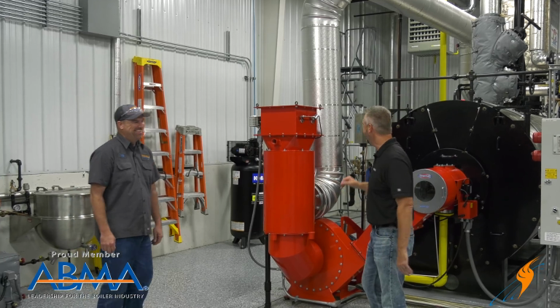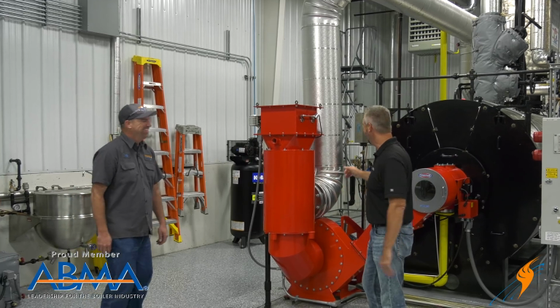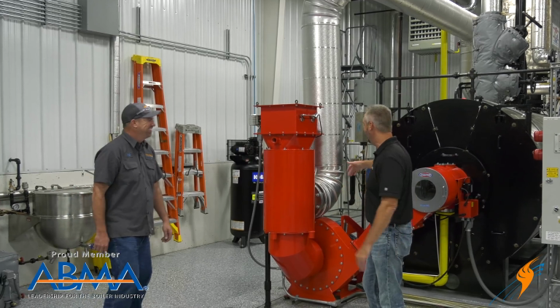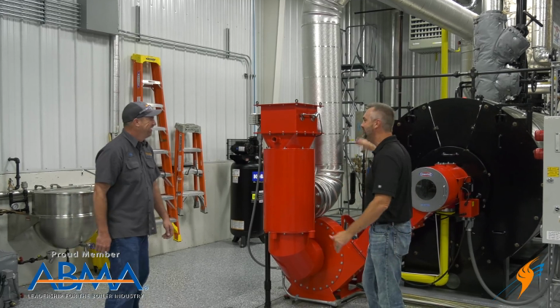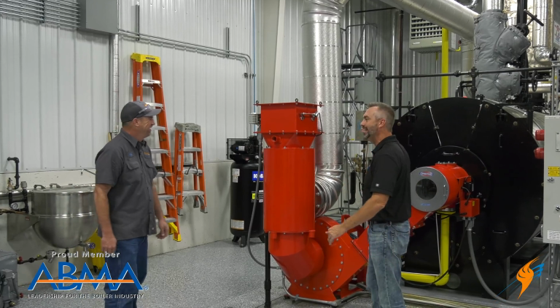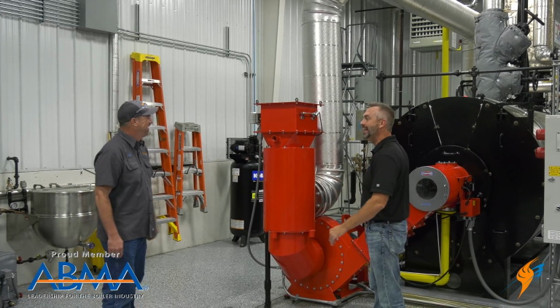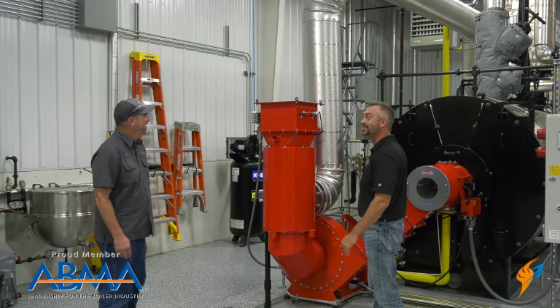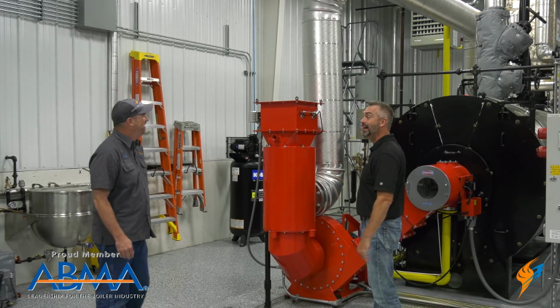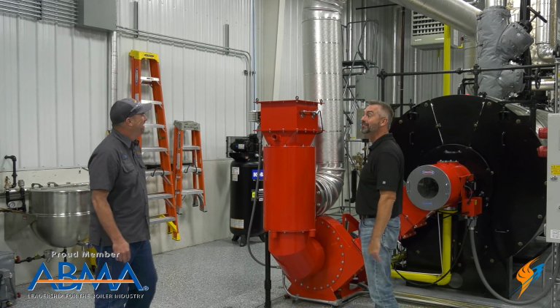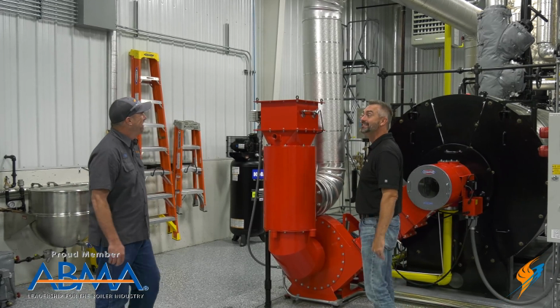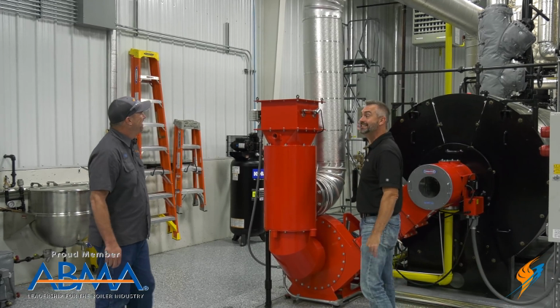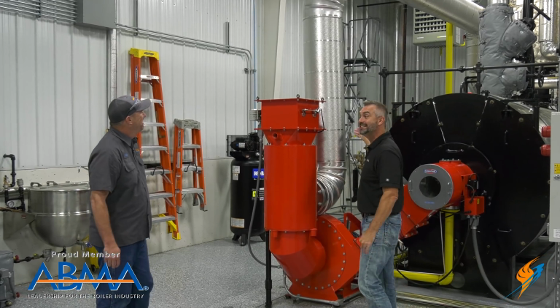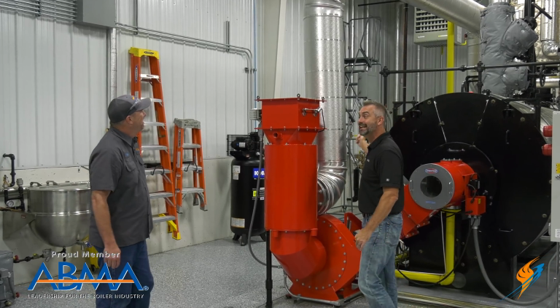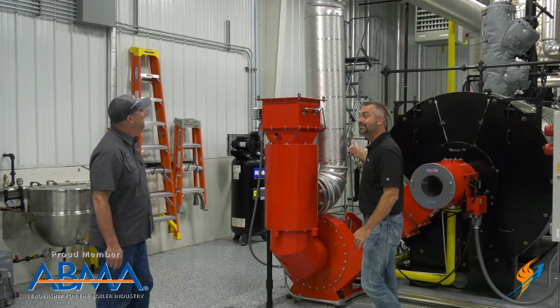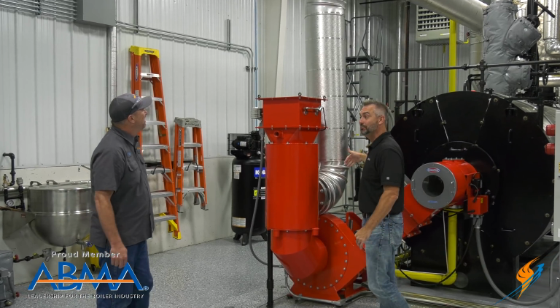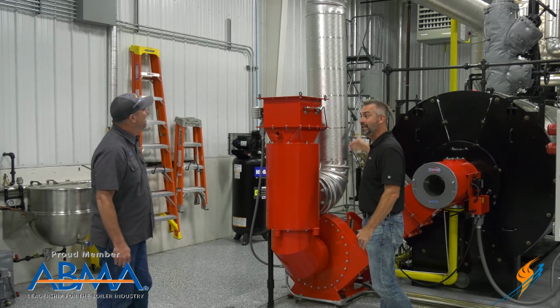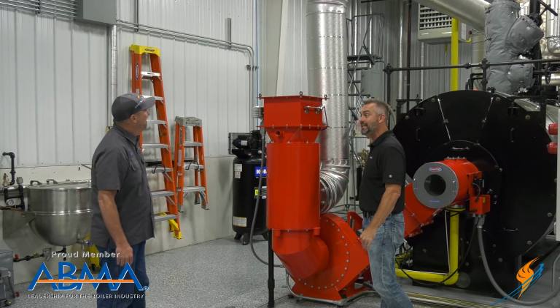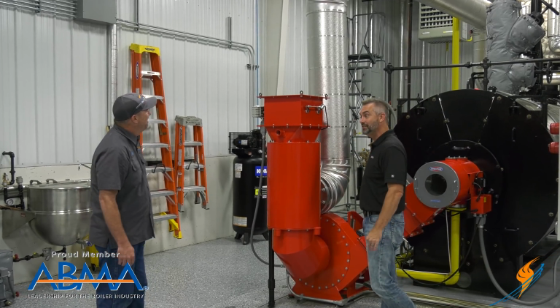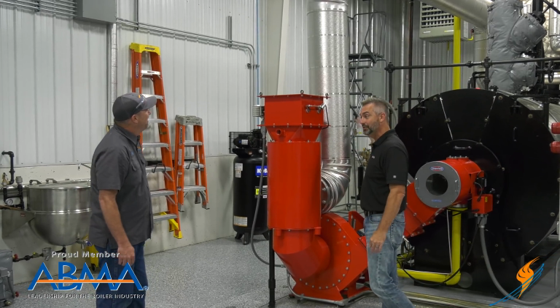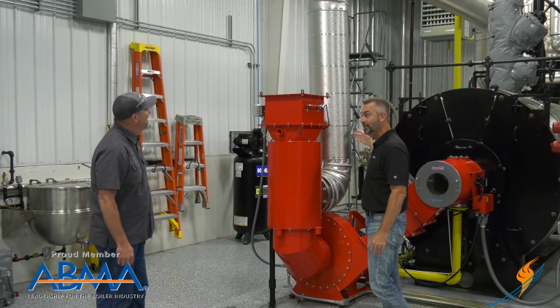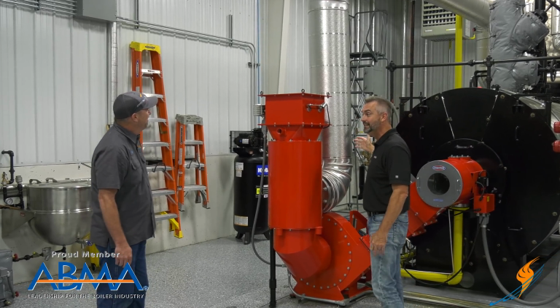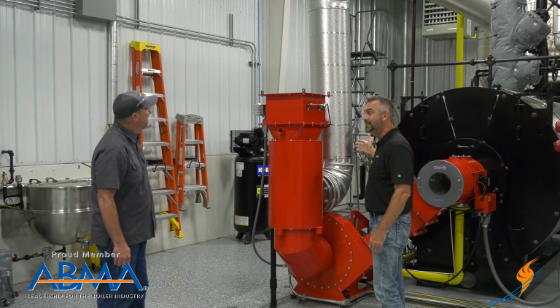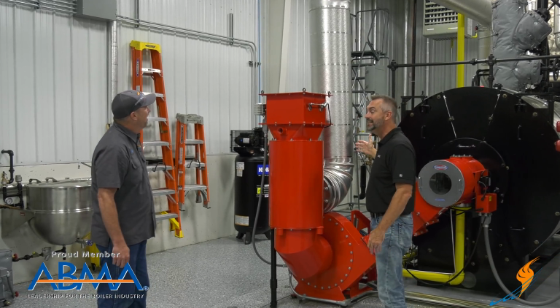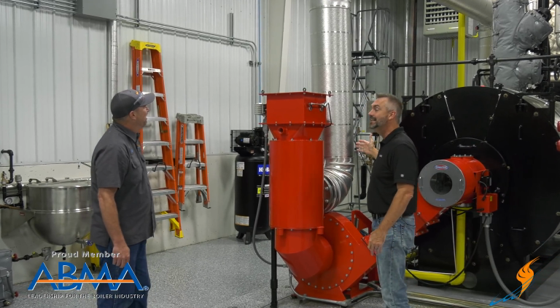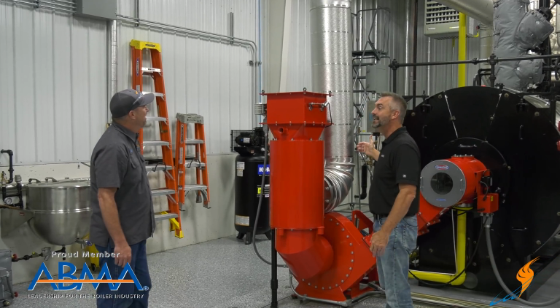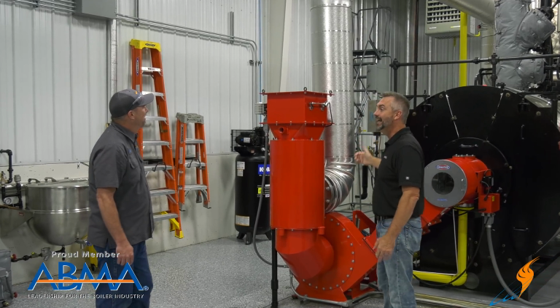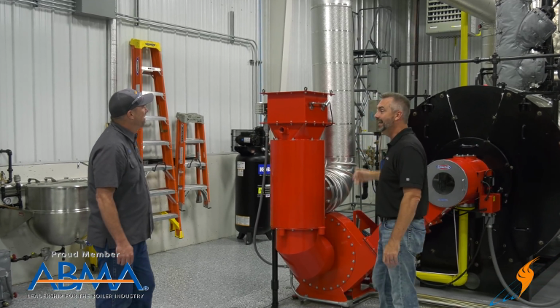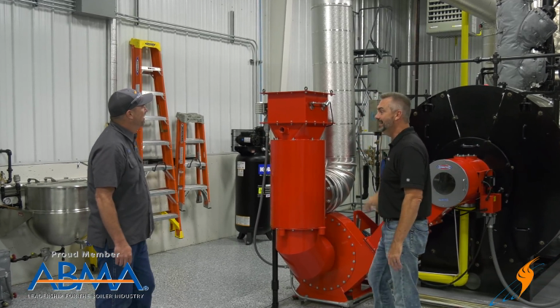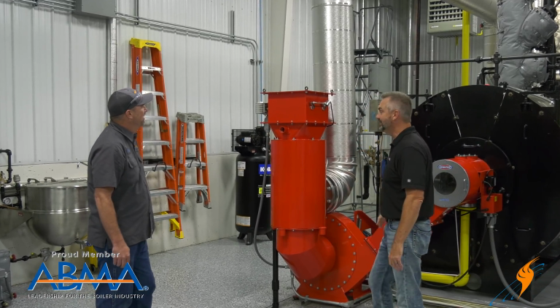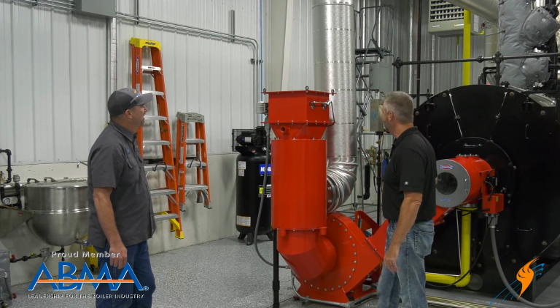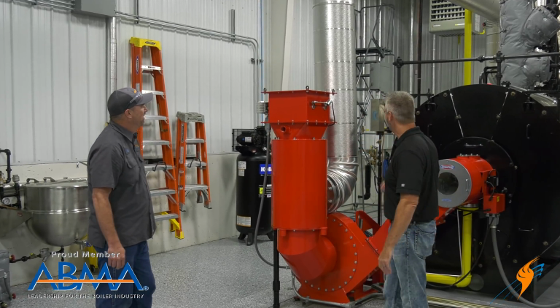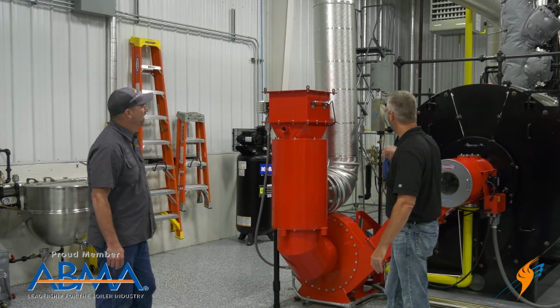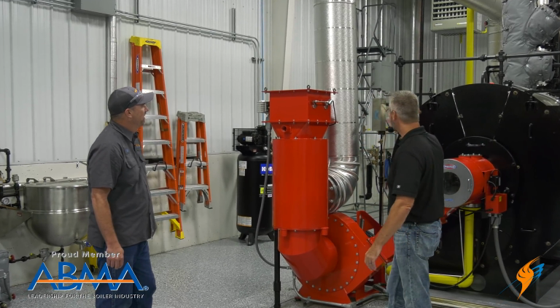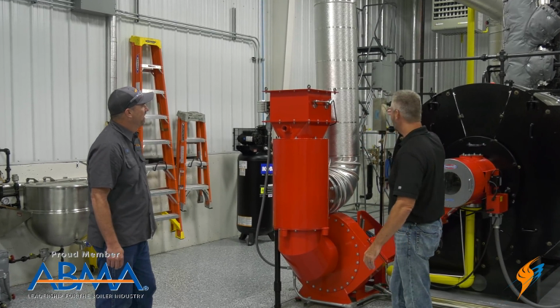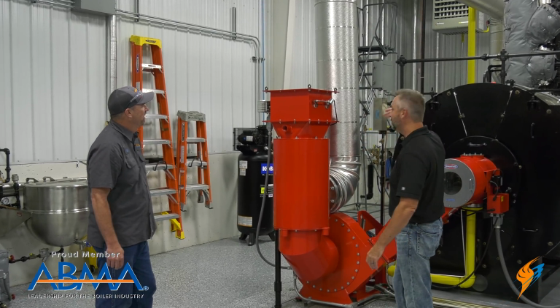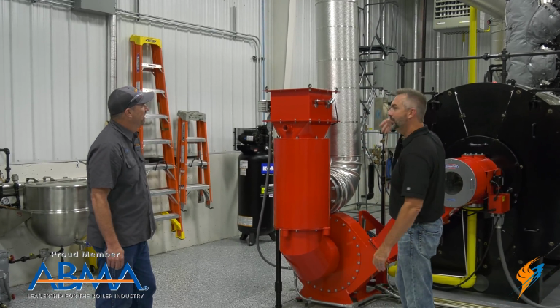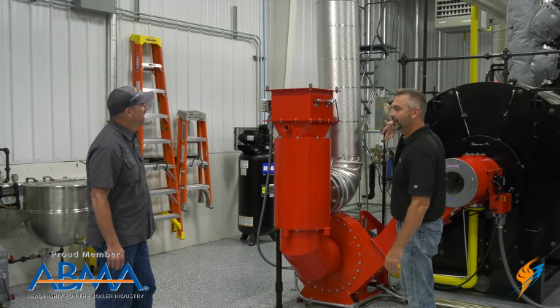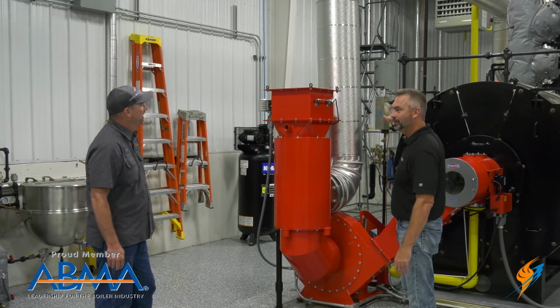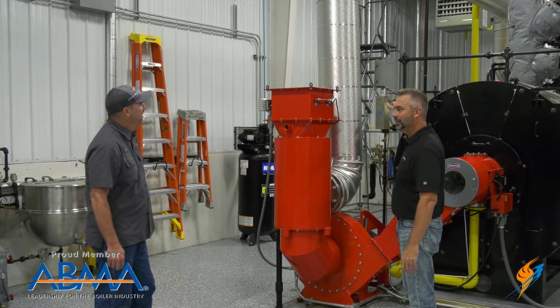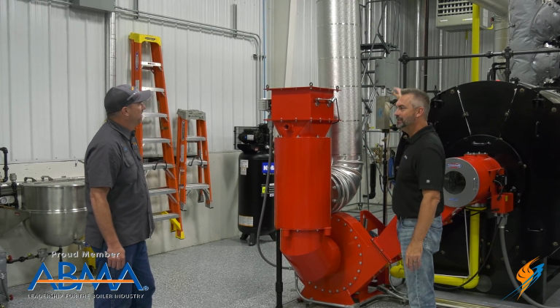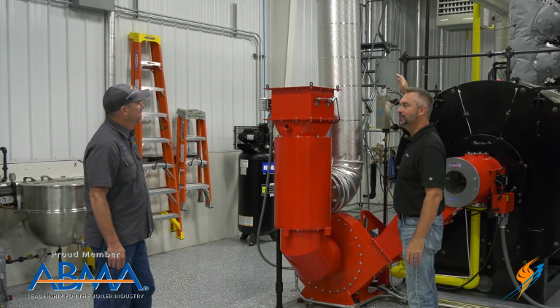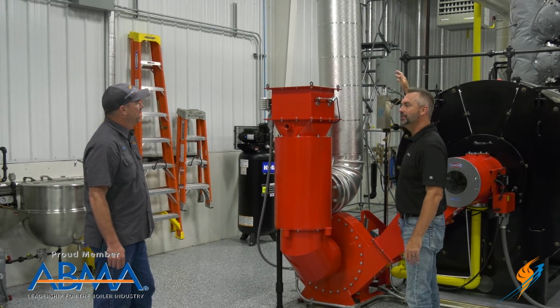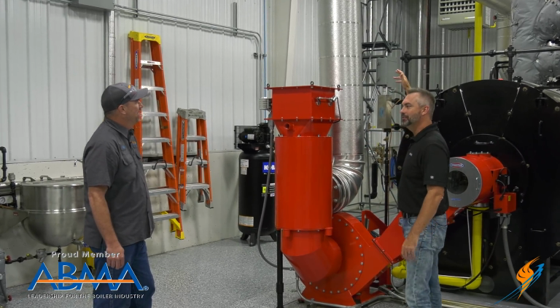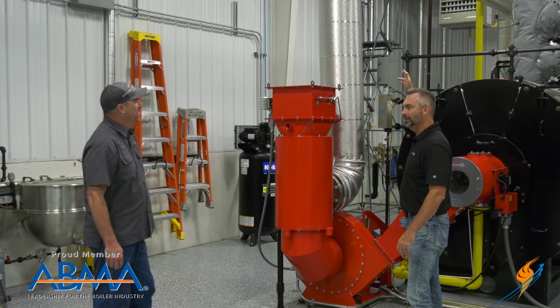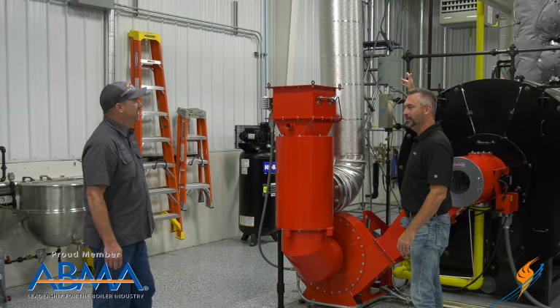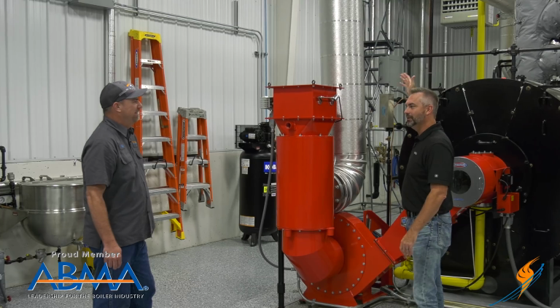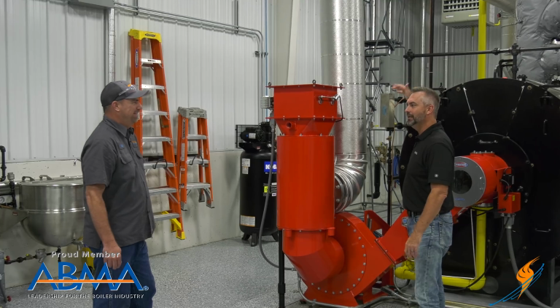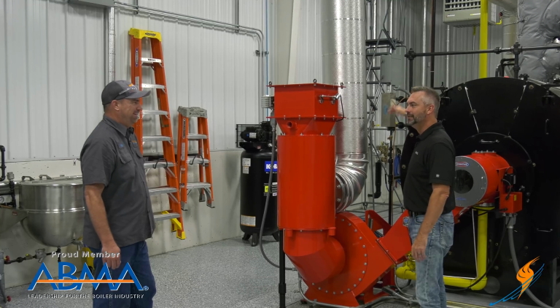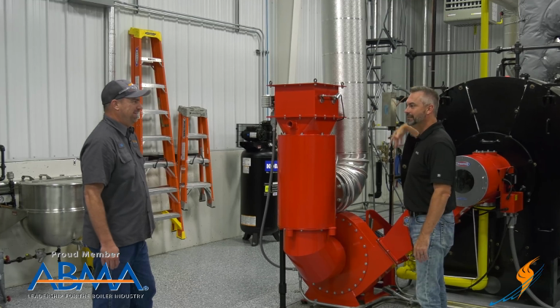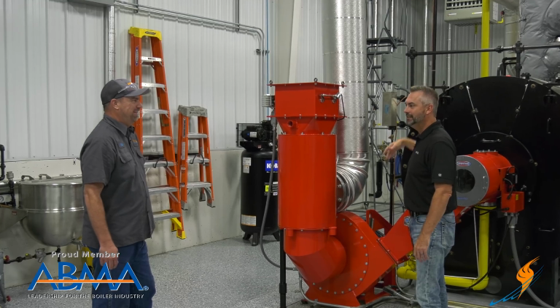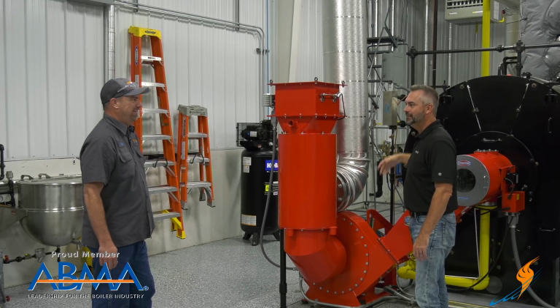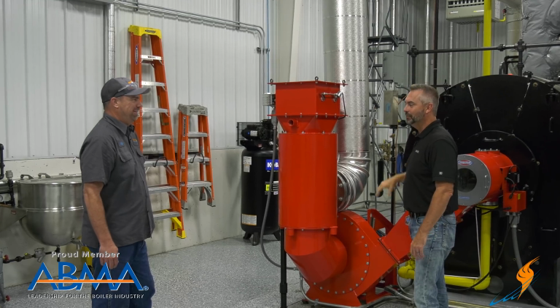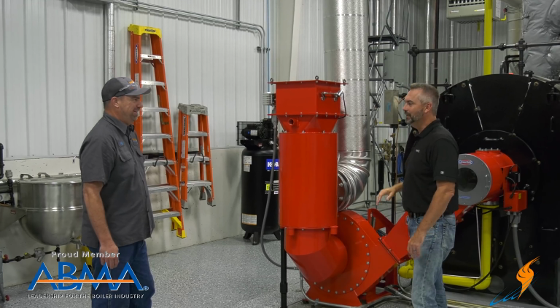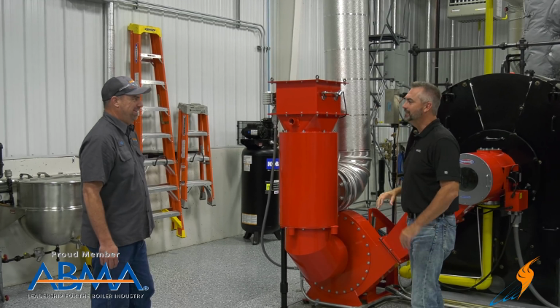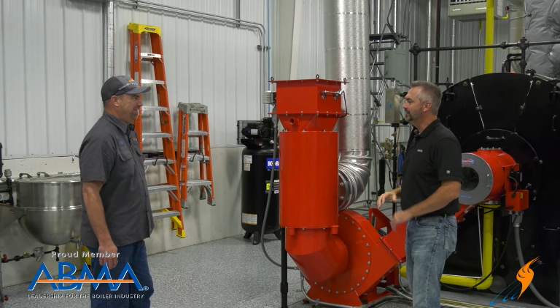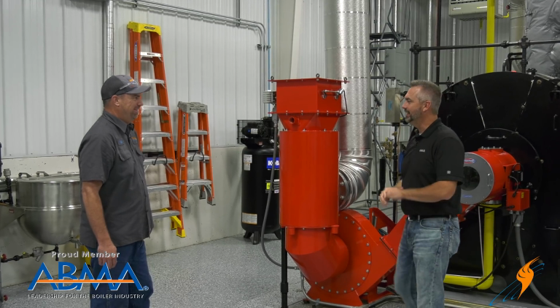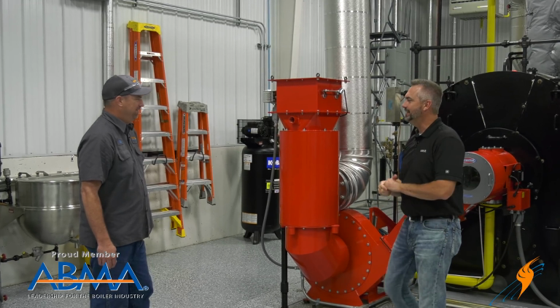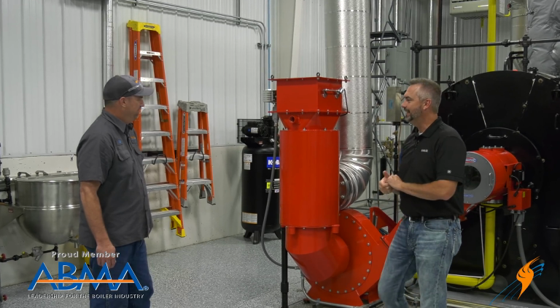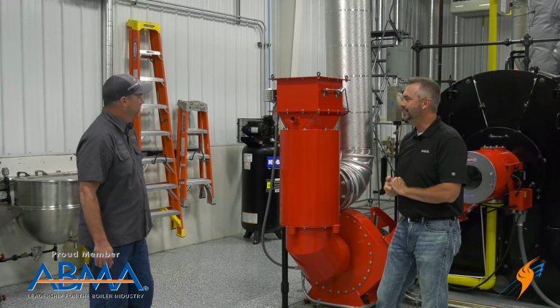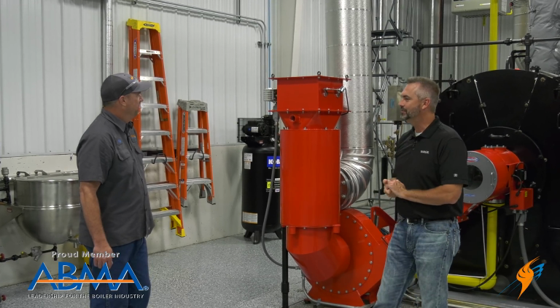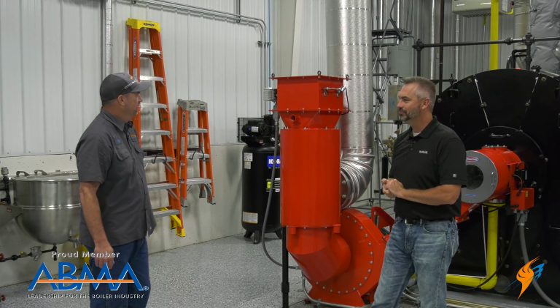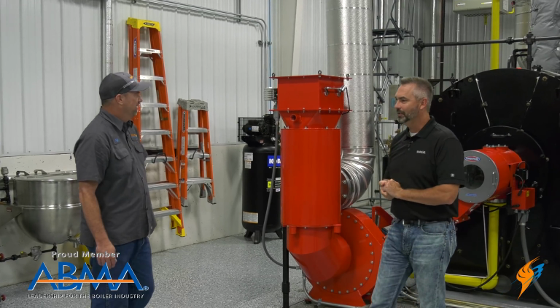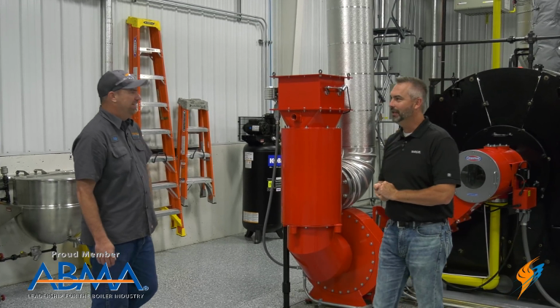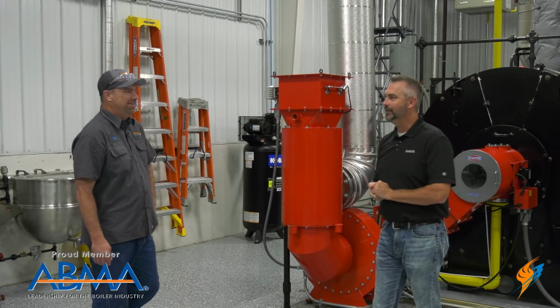Exhaust gas obviously has some heat to it, so we certainly want to make sure that we're insulating that as well.